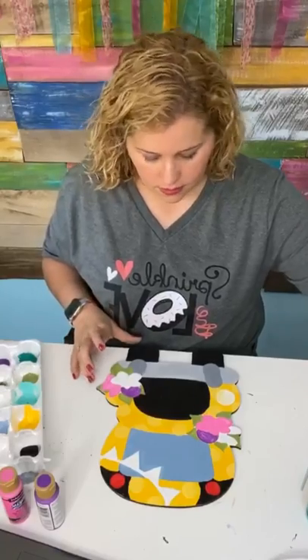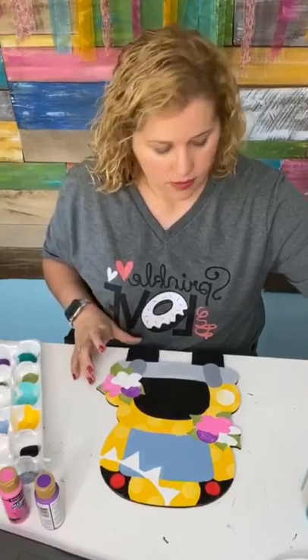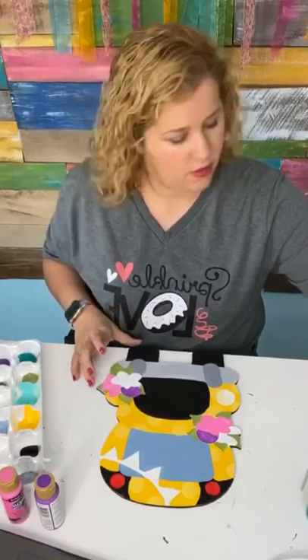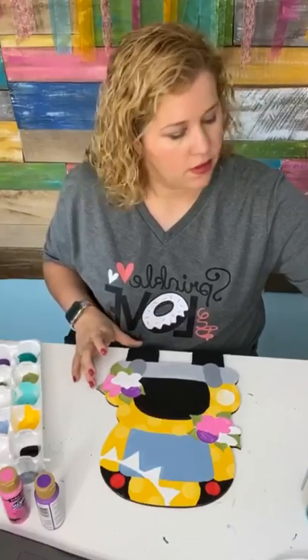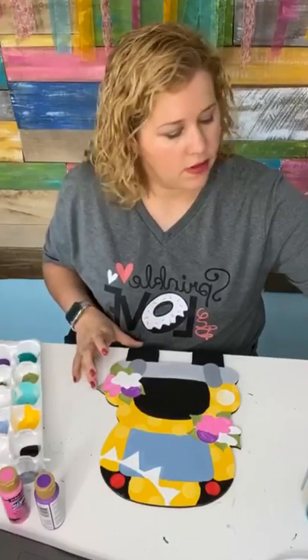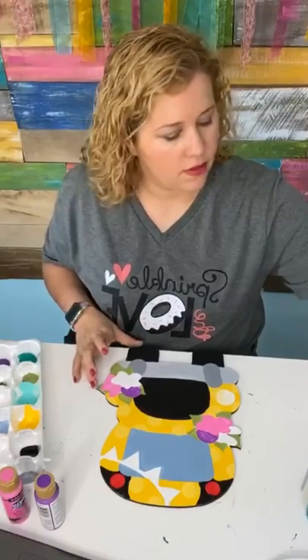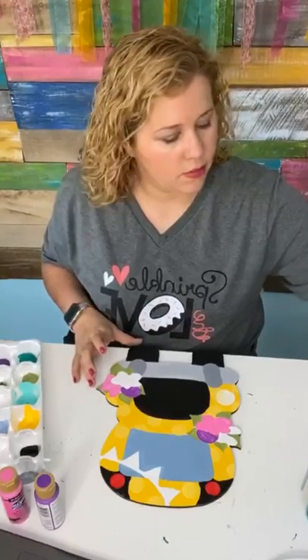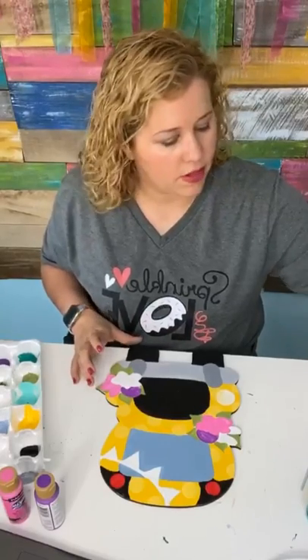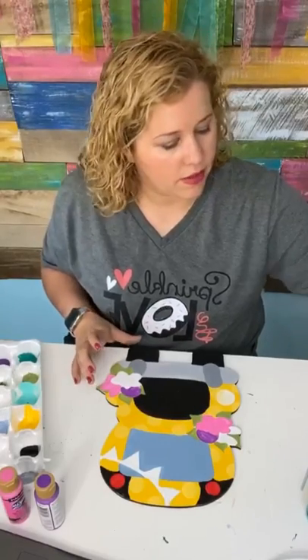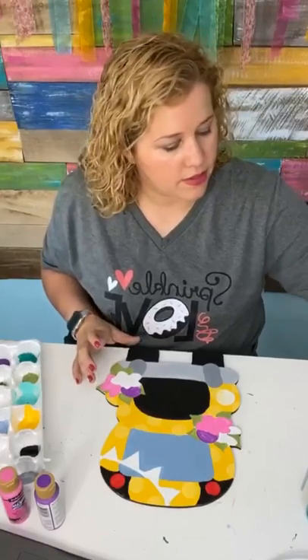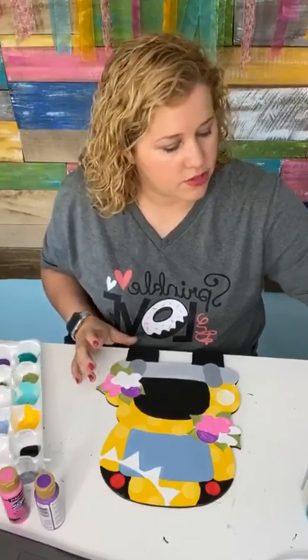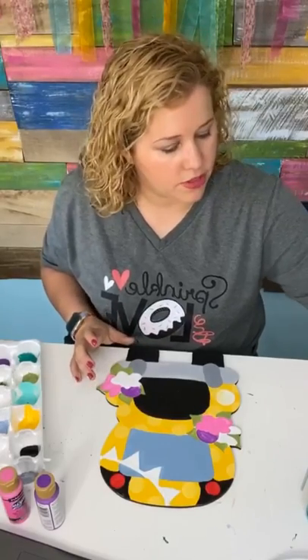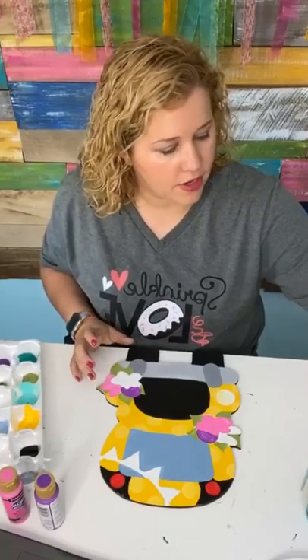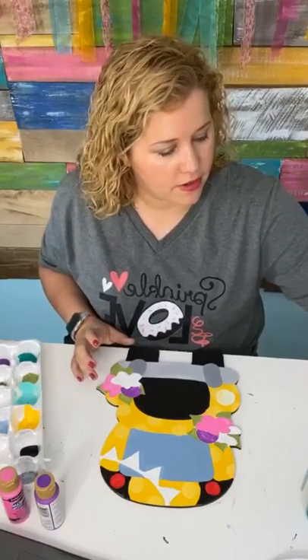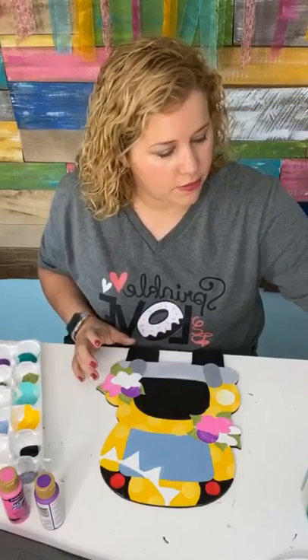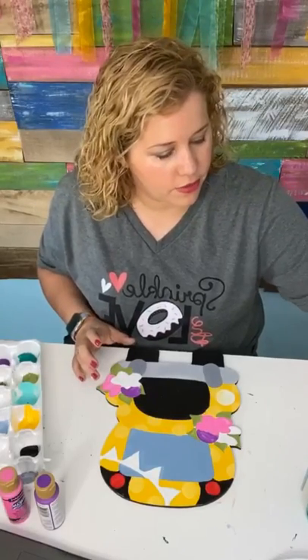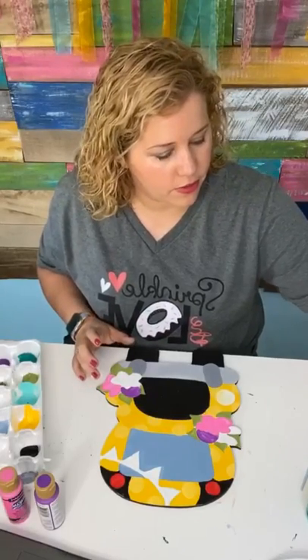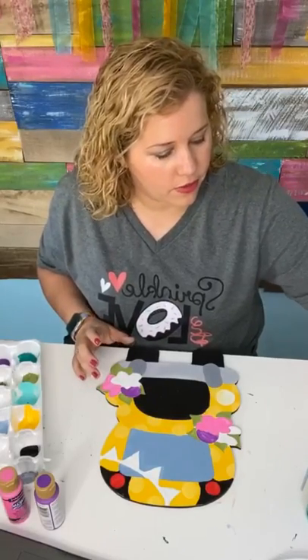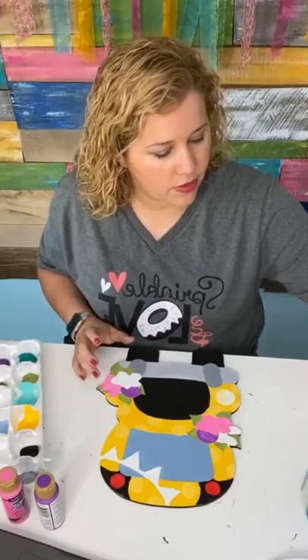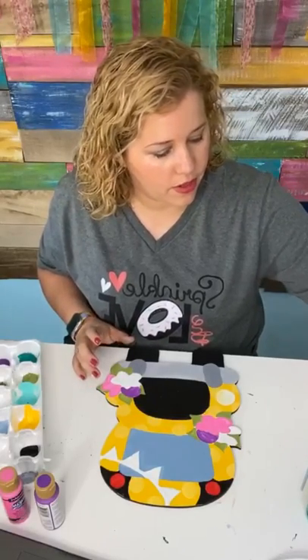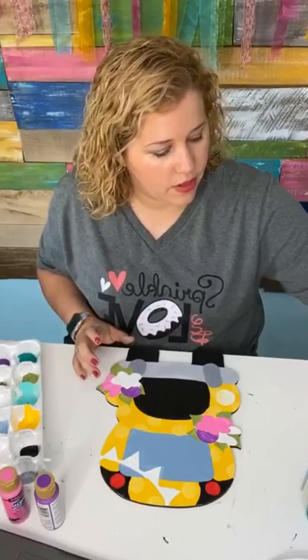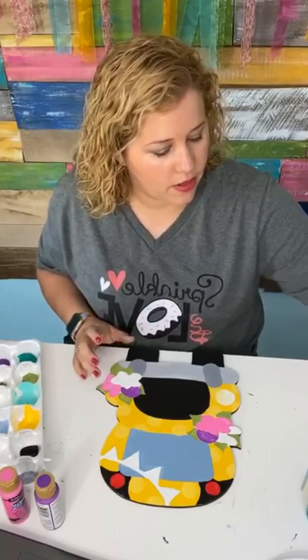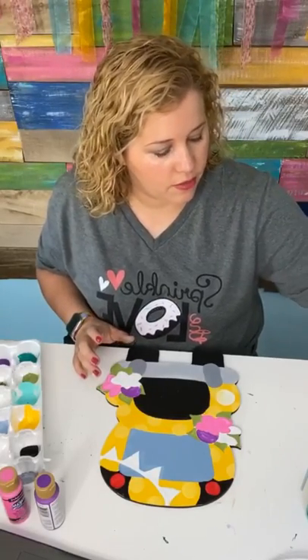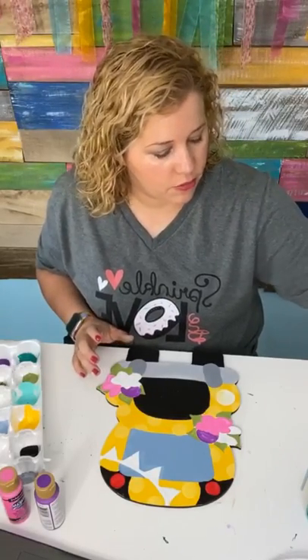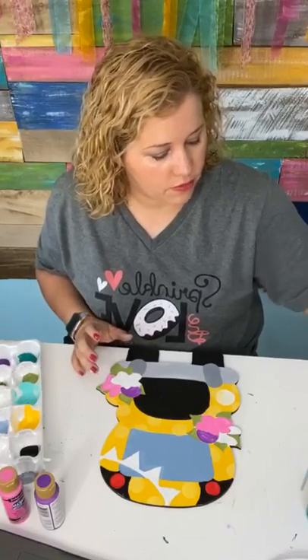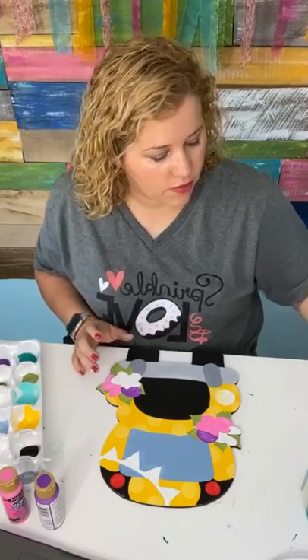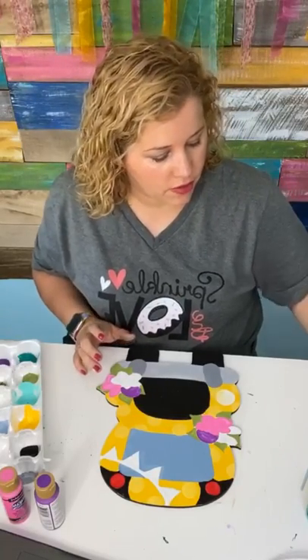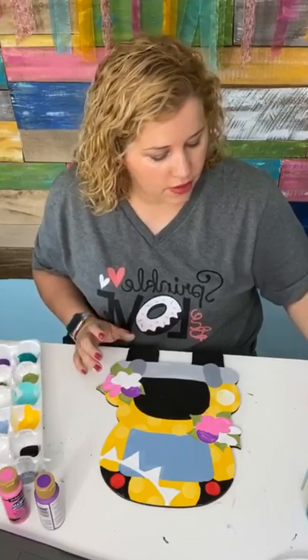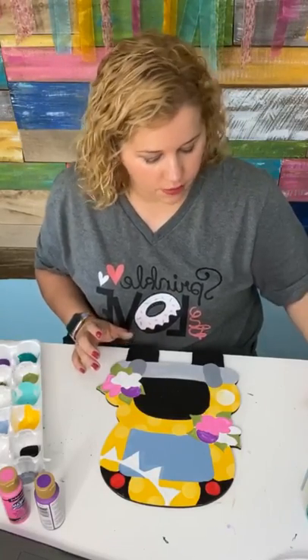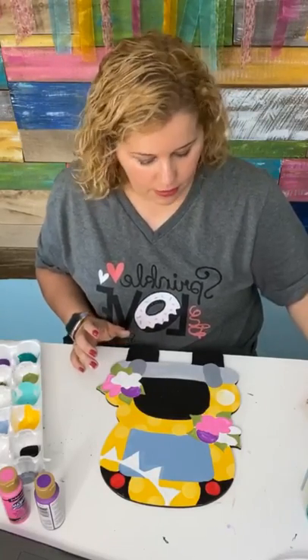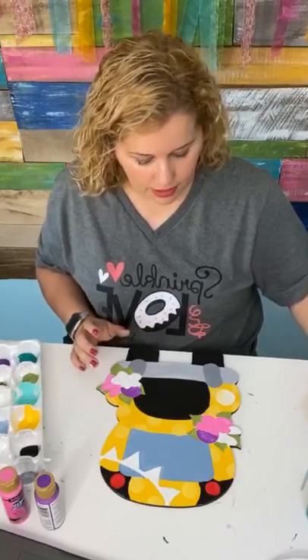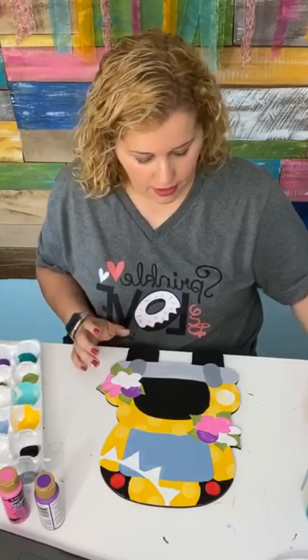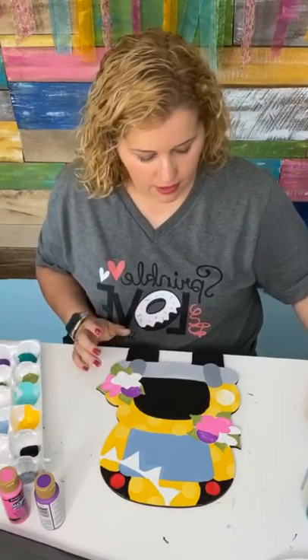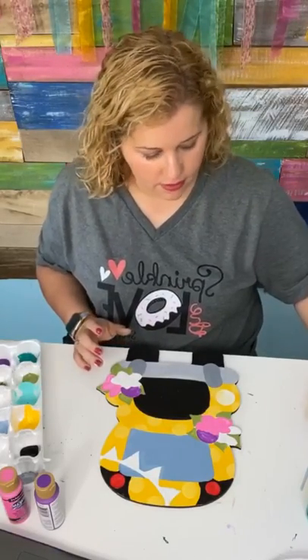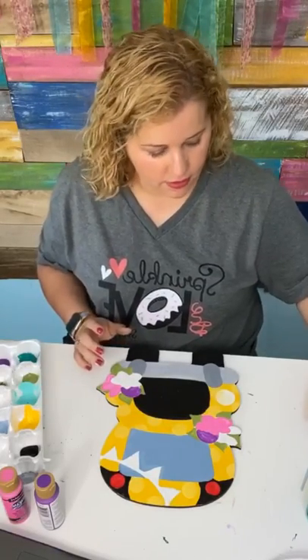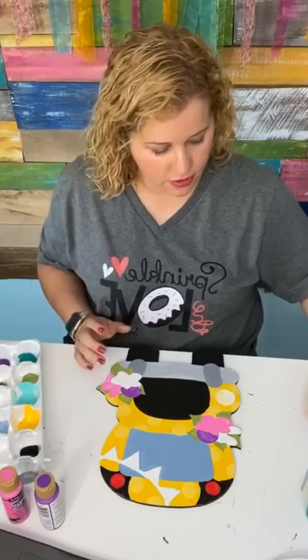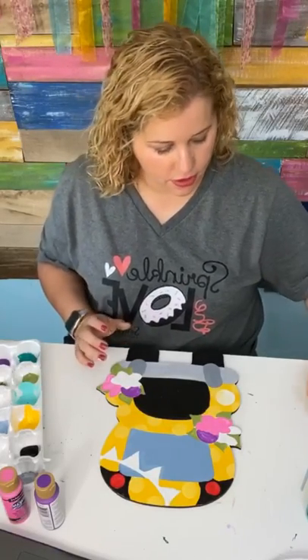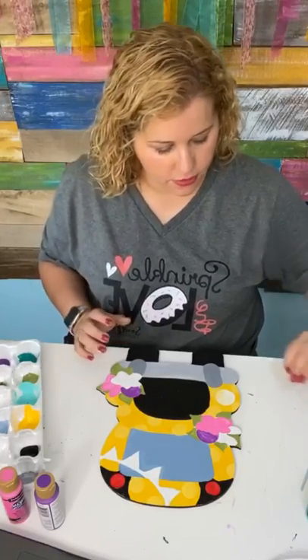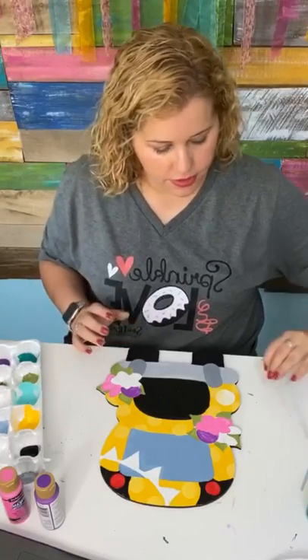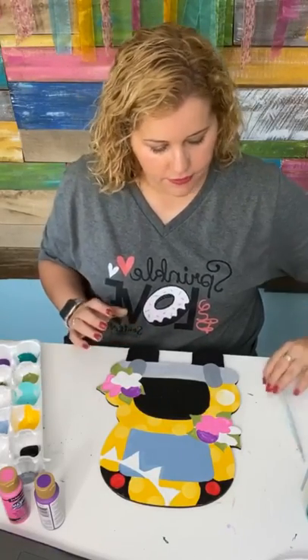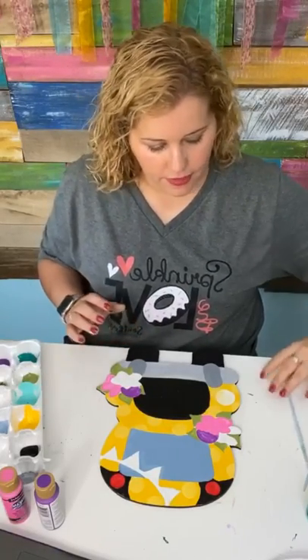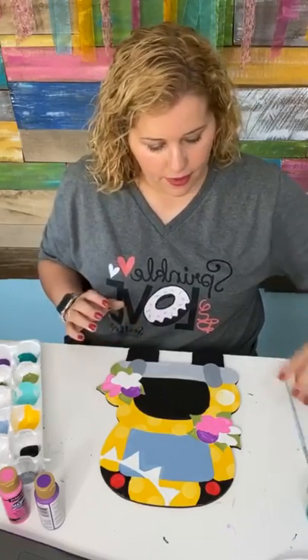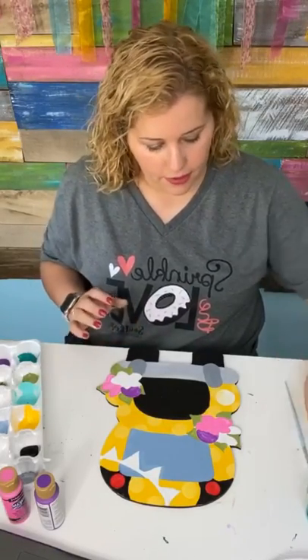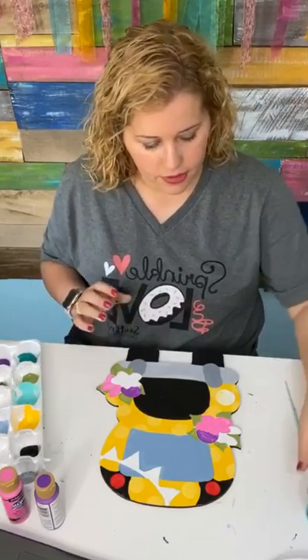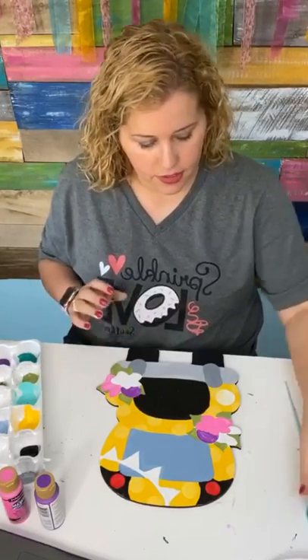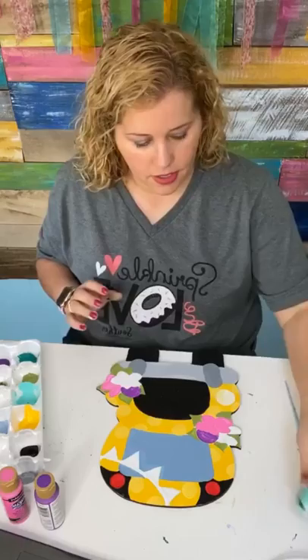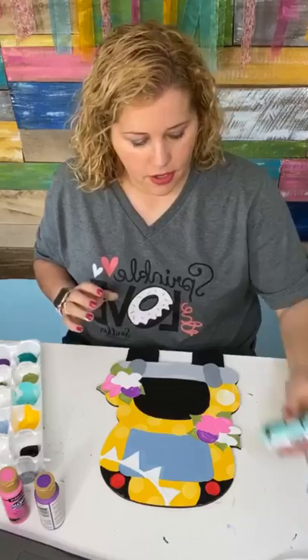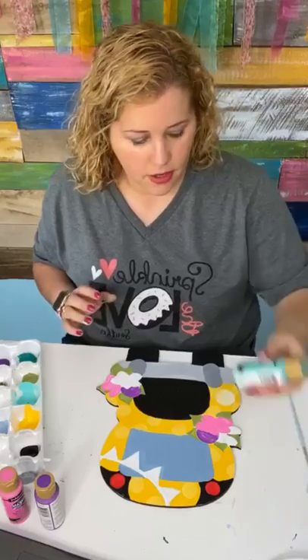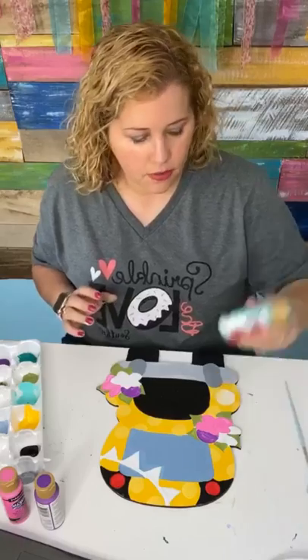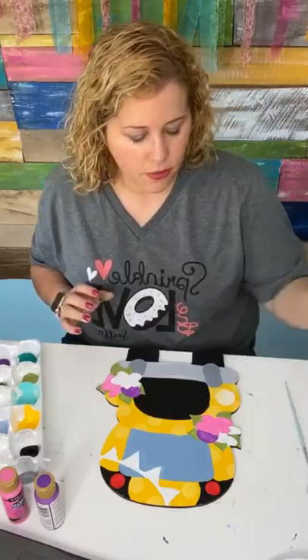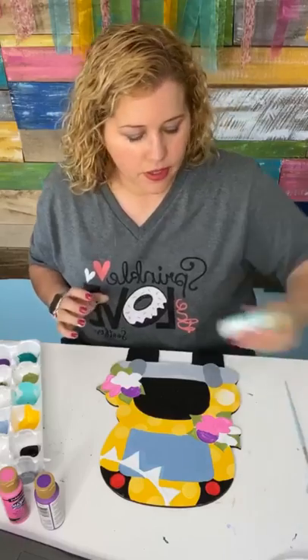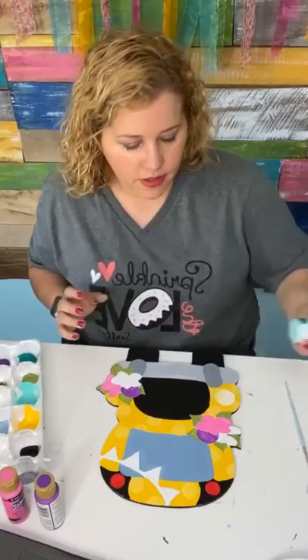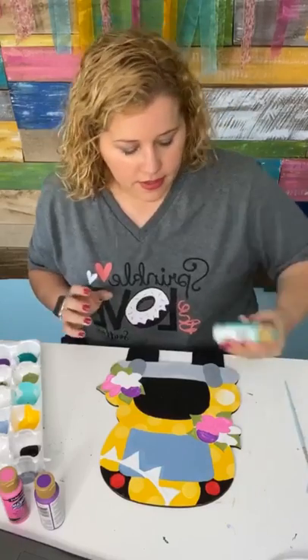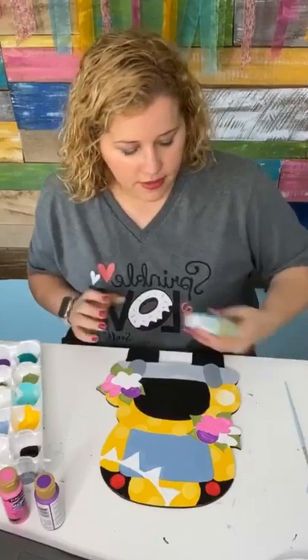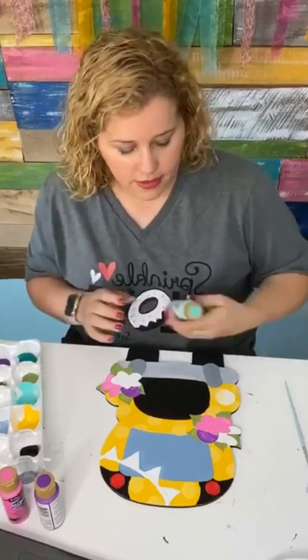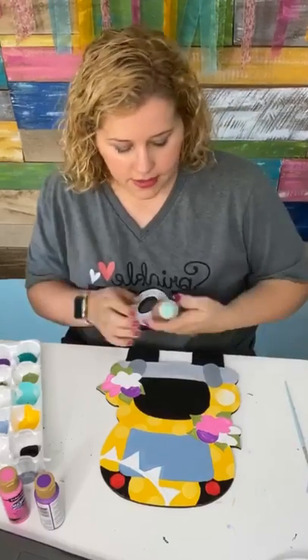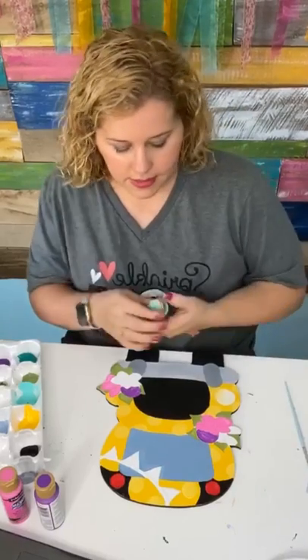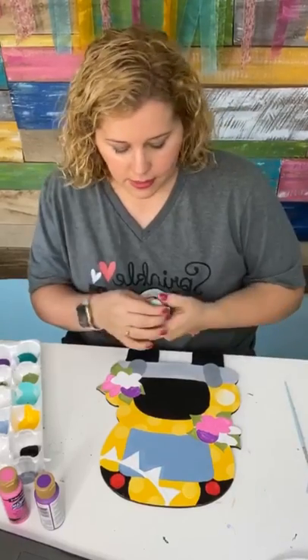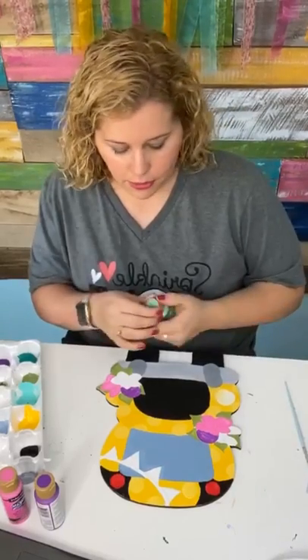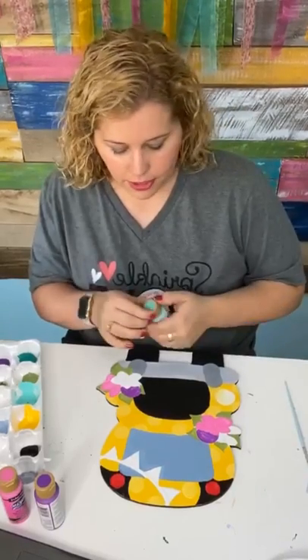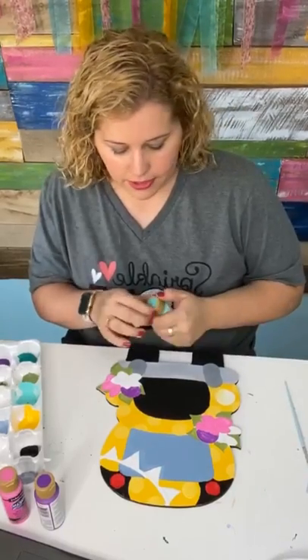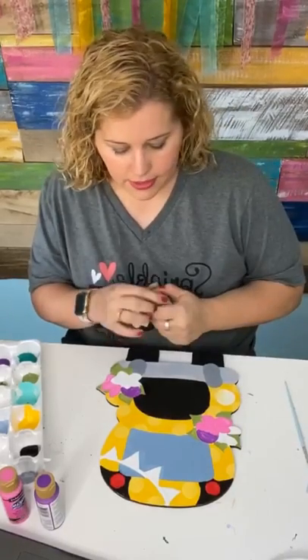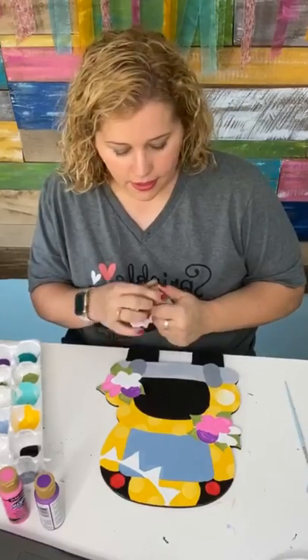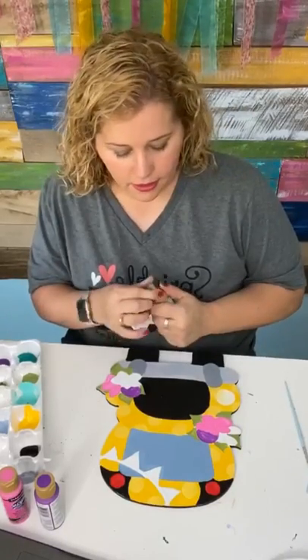While that's drying, we'll go ahead and move on and paint the turquoise flowers with the Sea Breeze color.